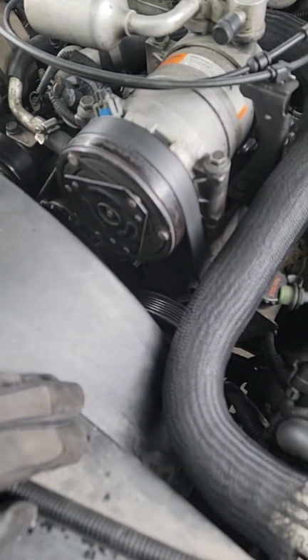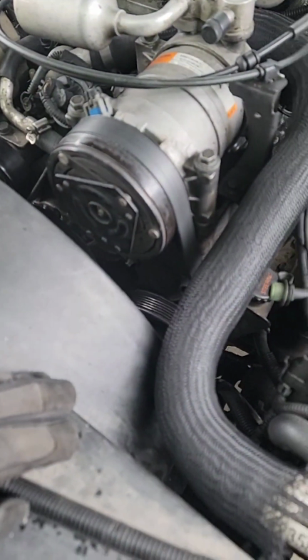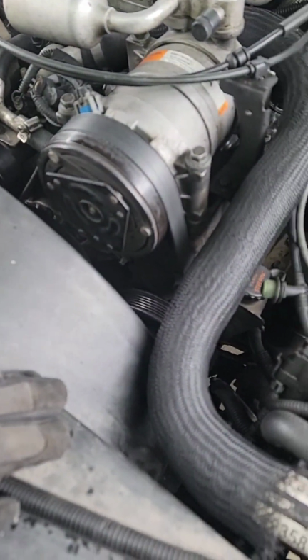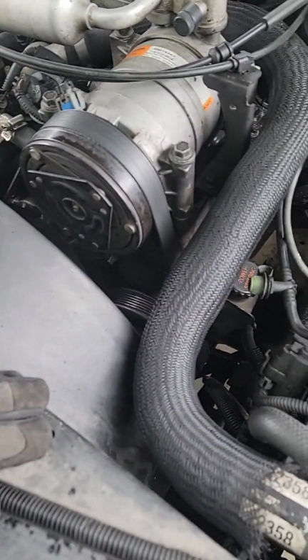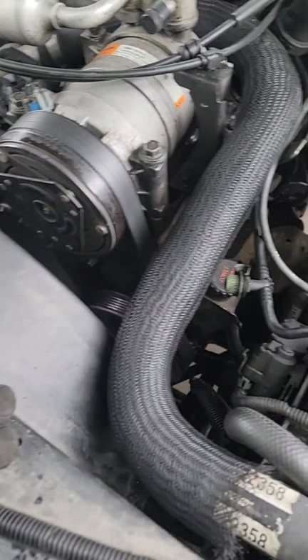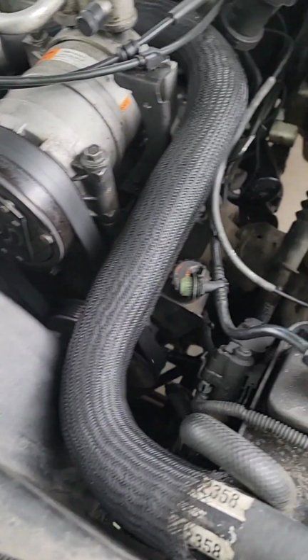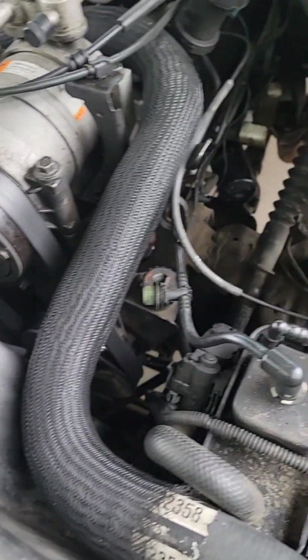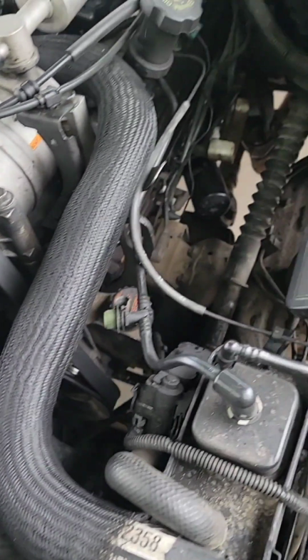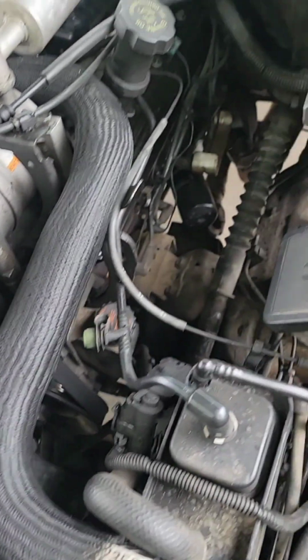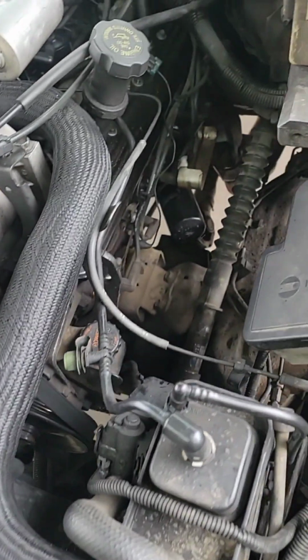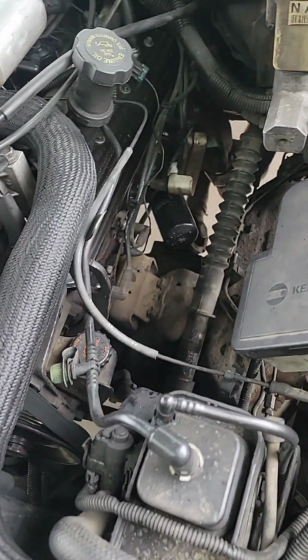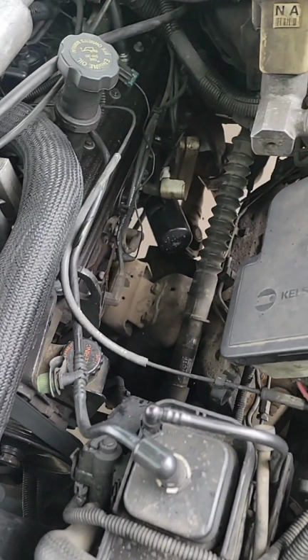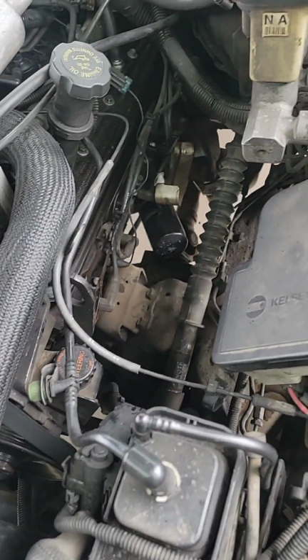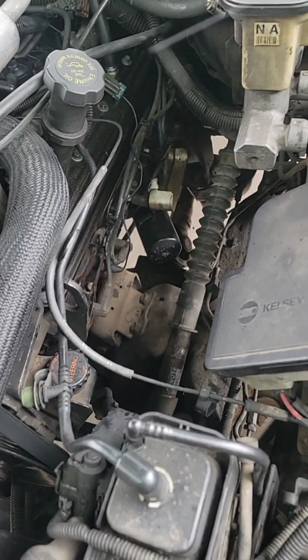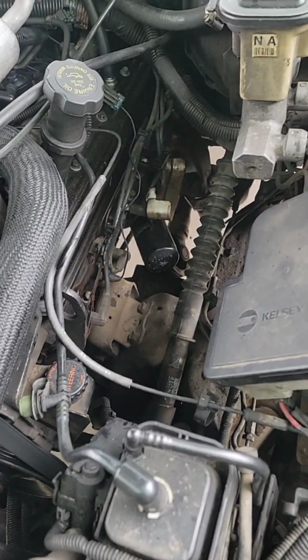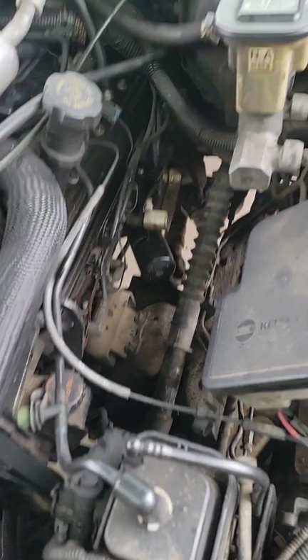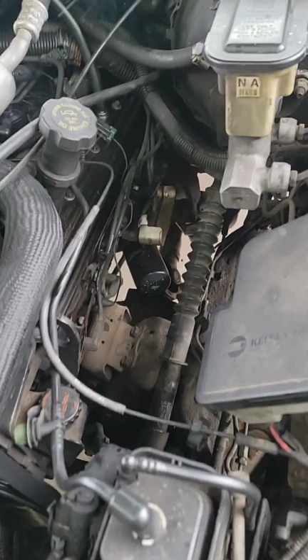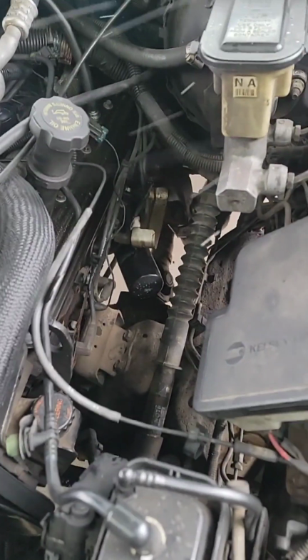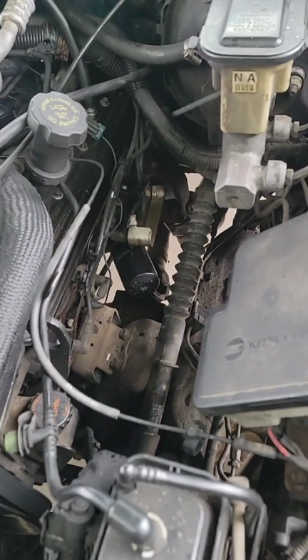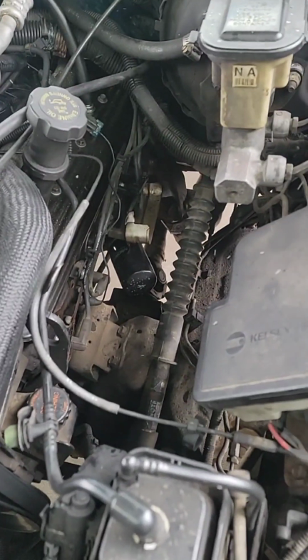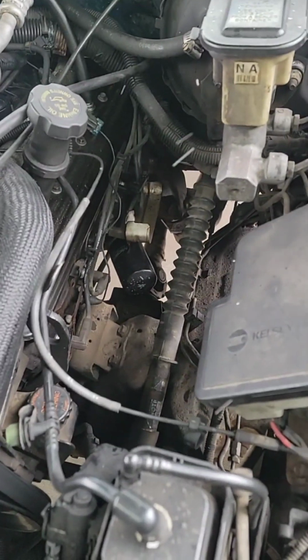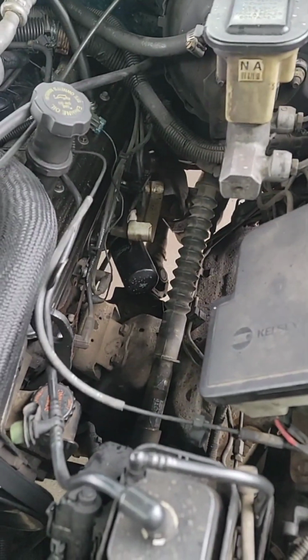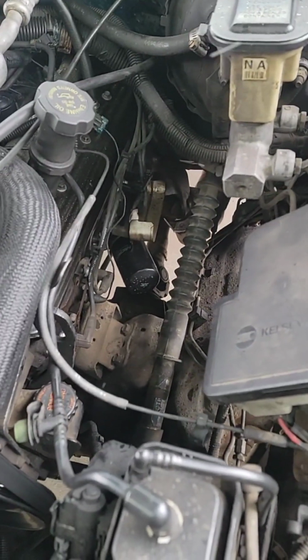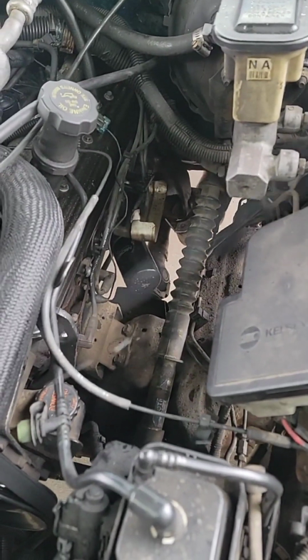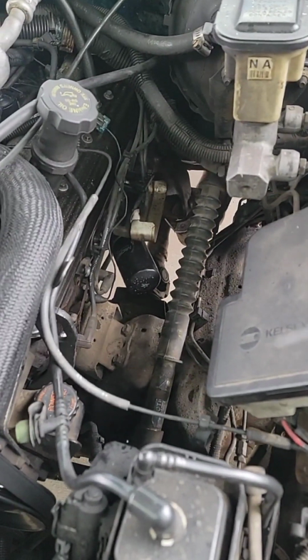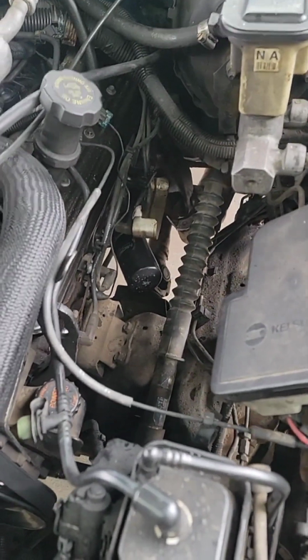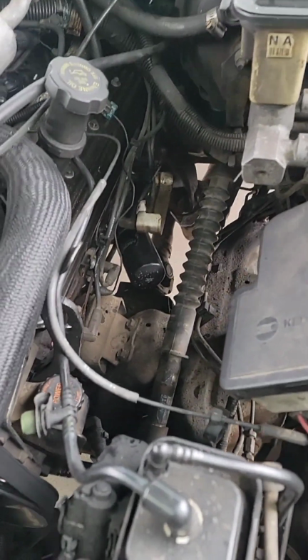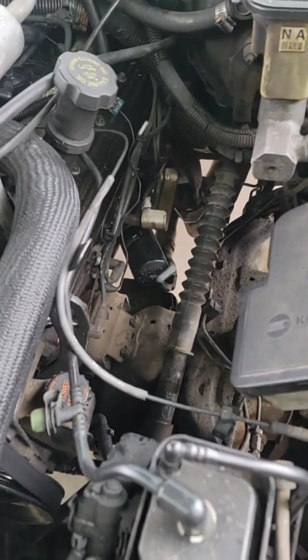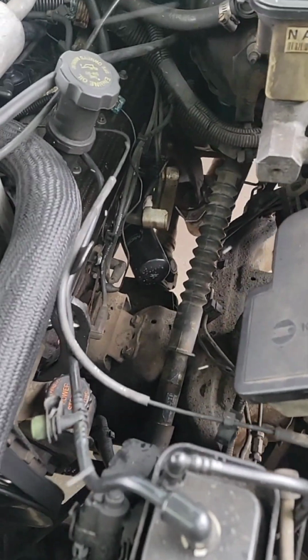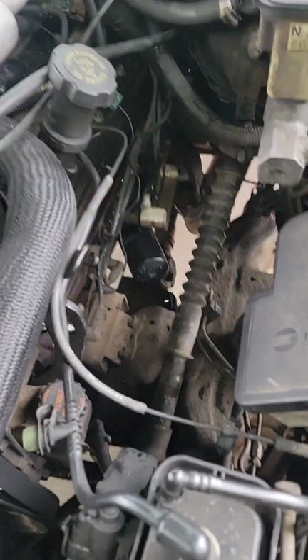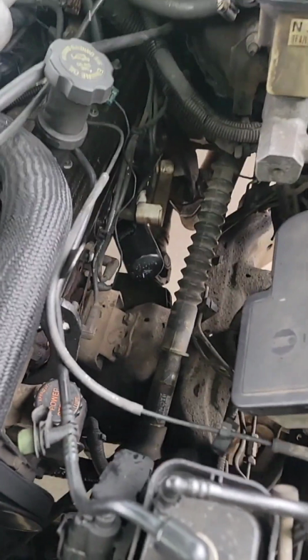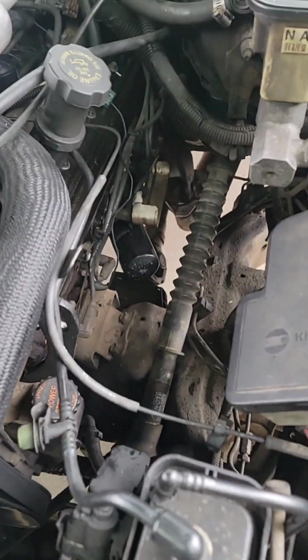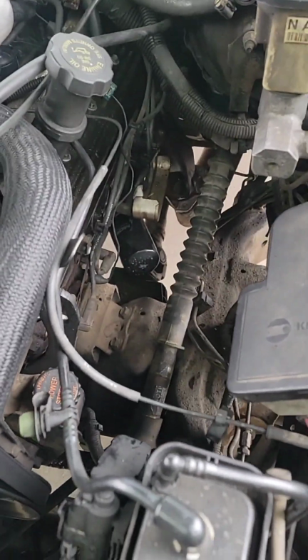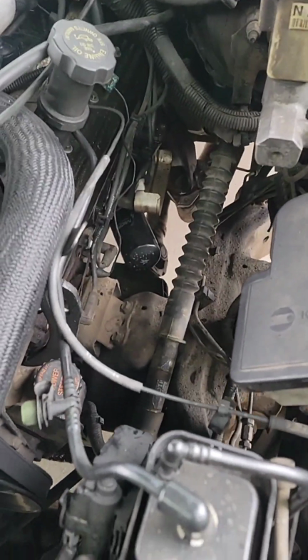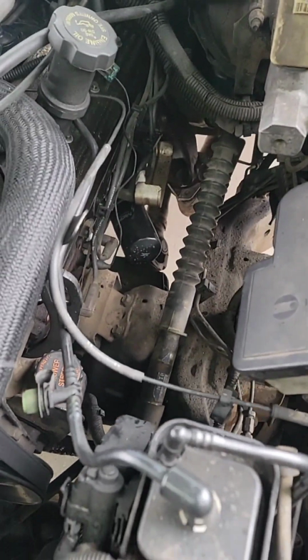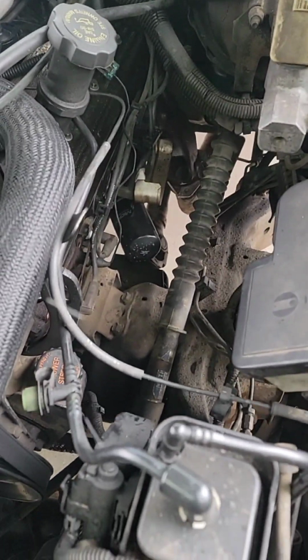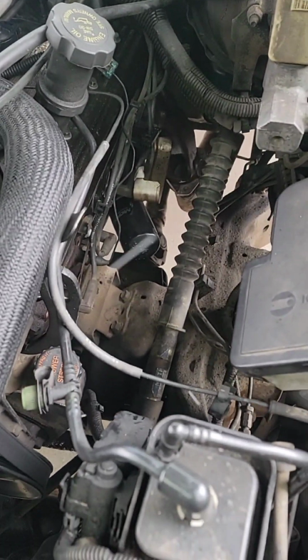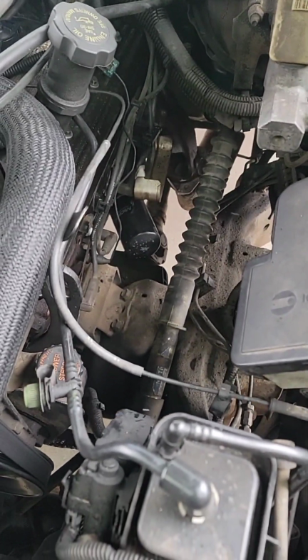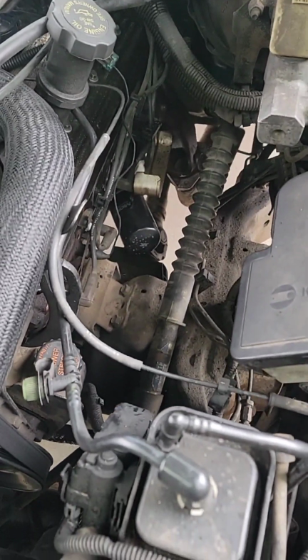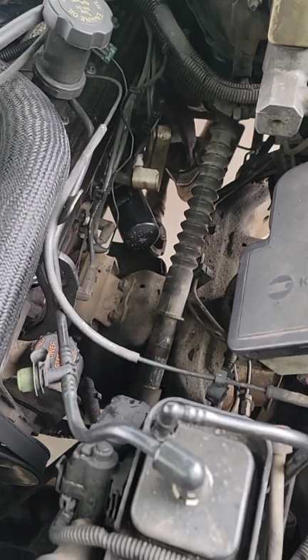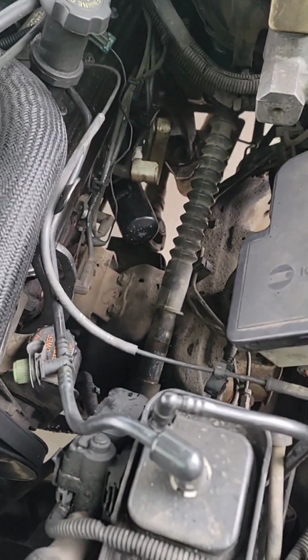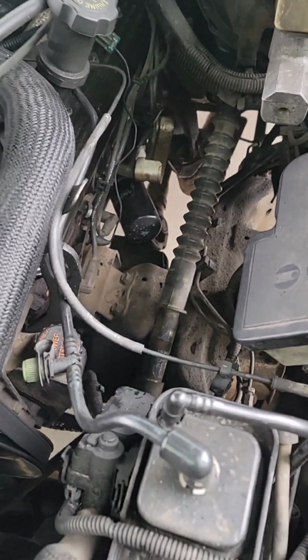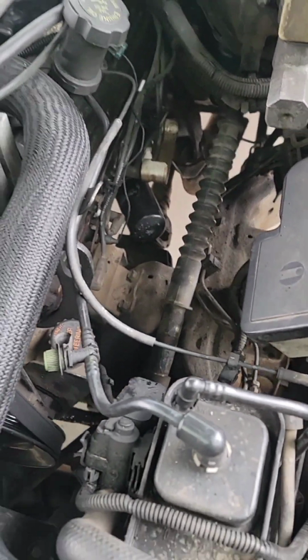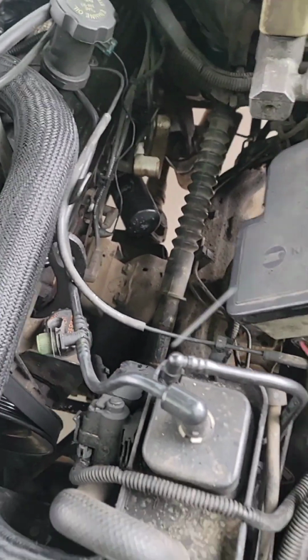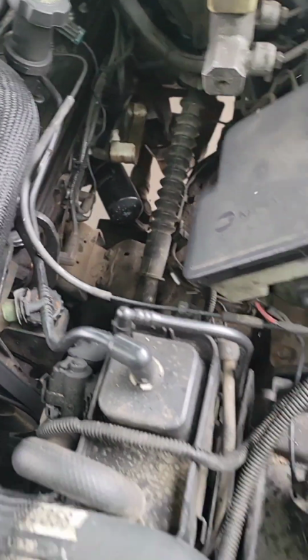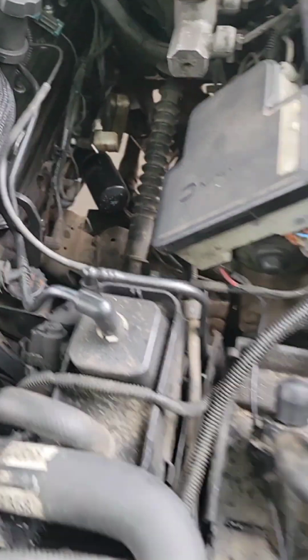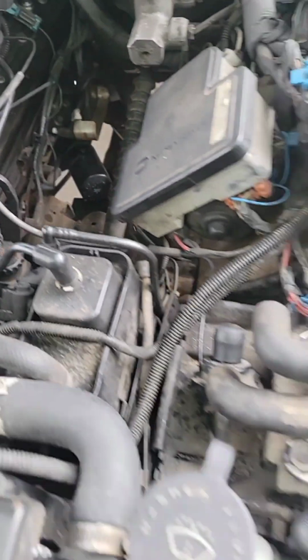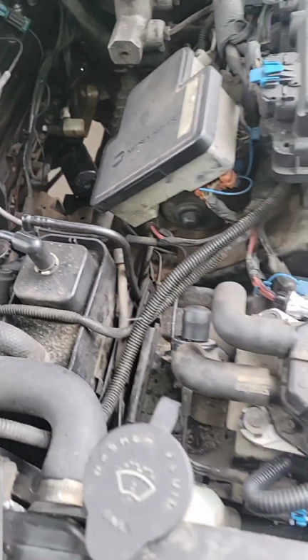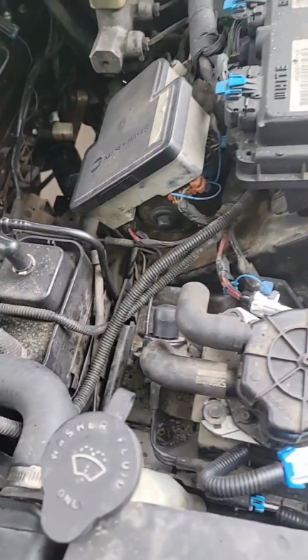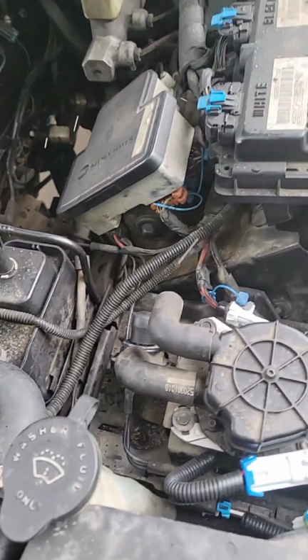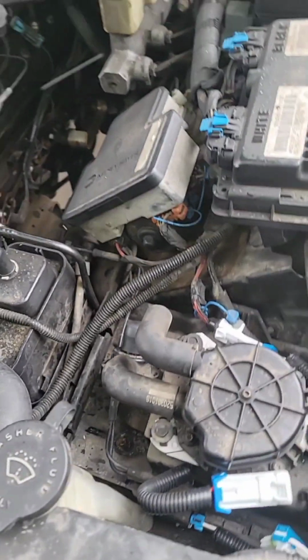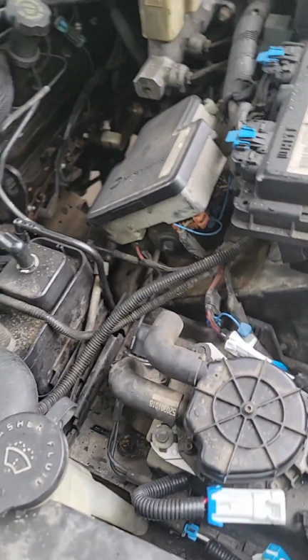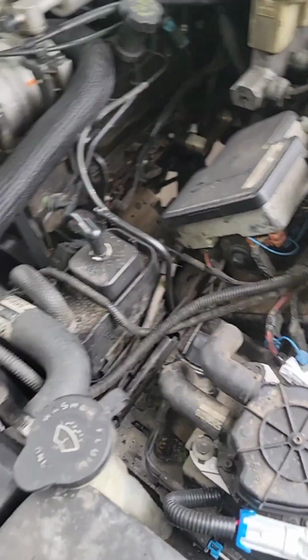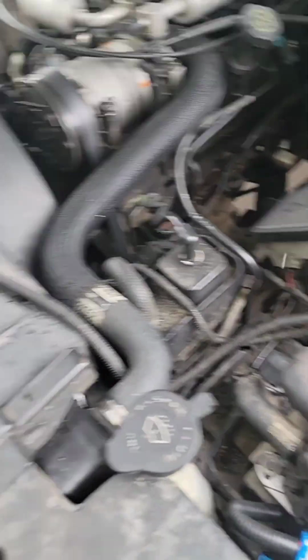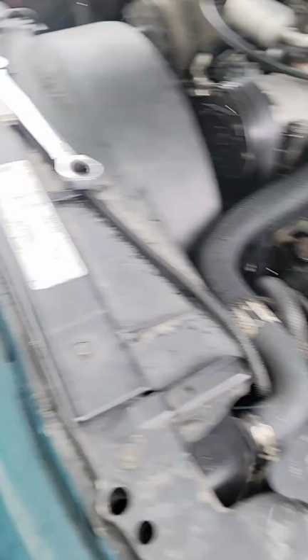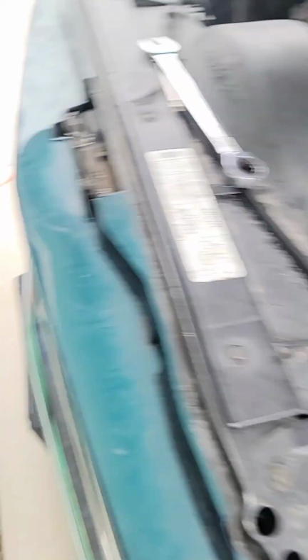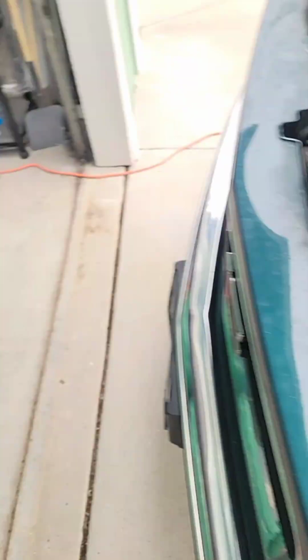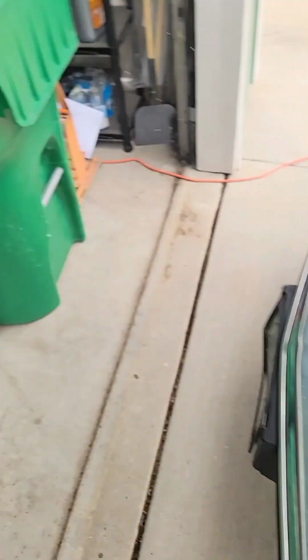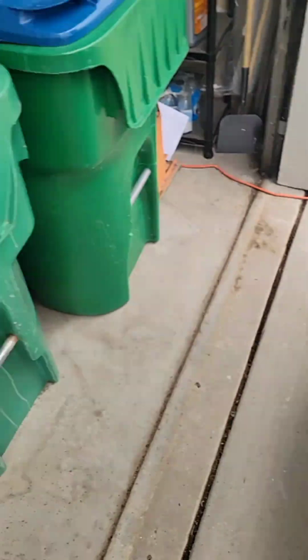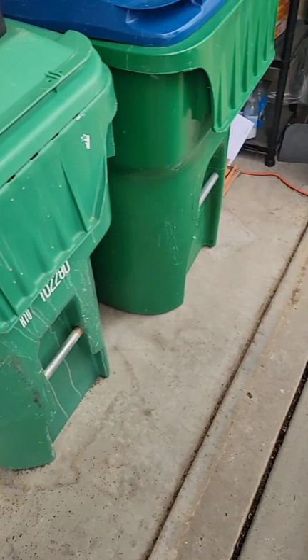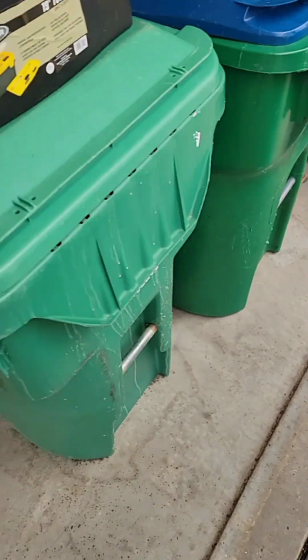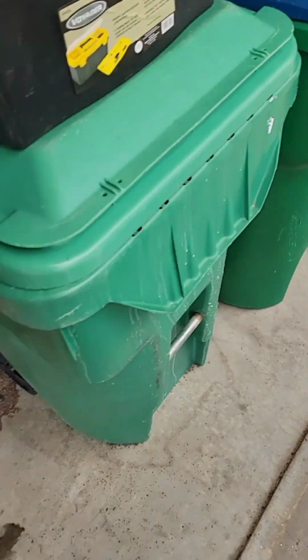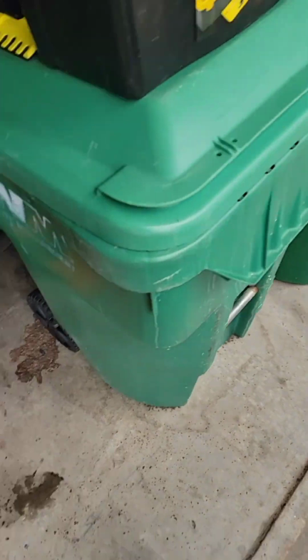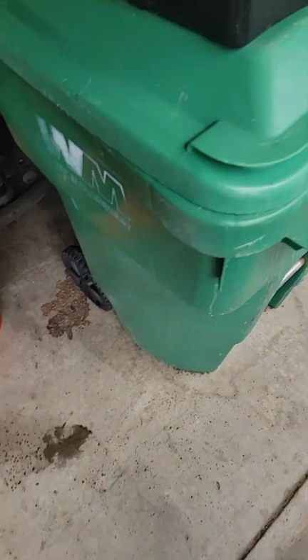Alright, I'm going to get back to trying to get that EGR bit off and get the rest of the exhaust off. Wish me luck.